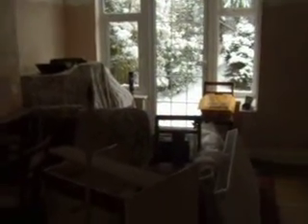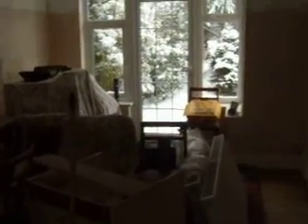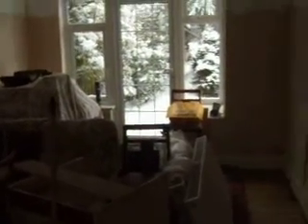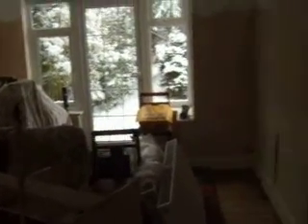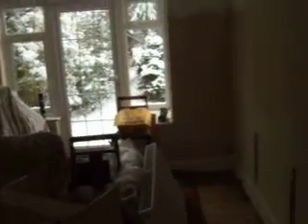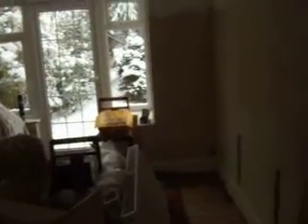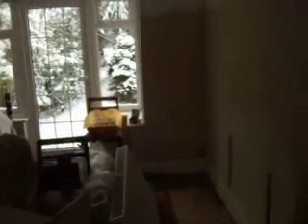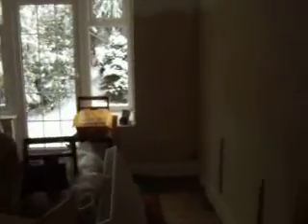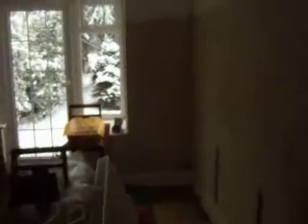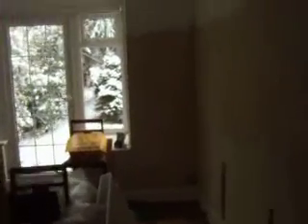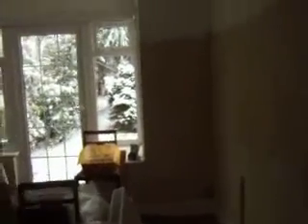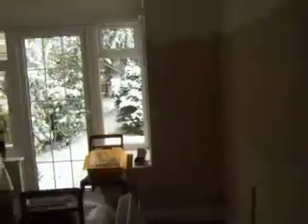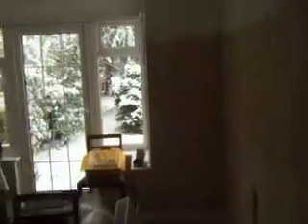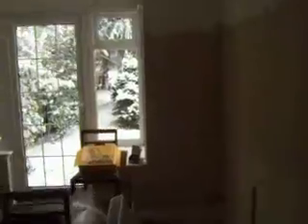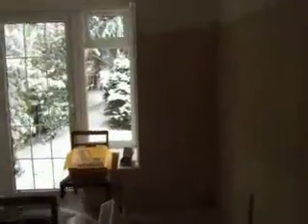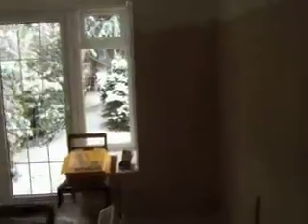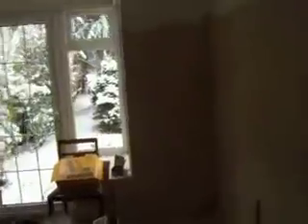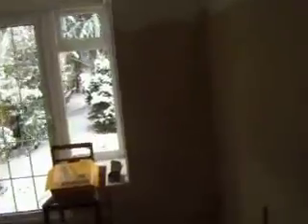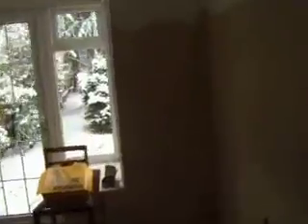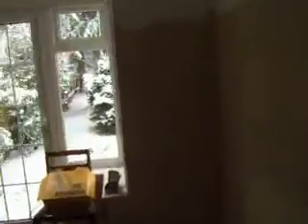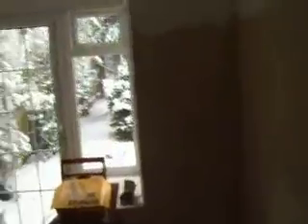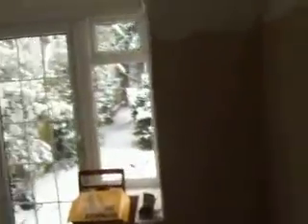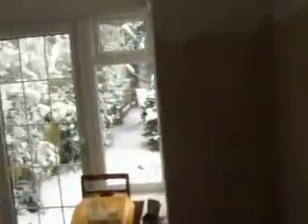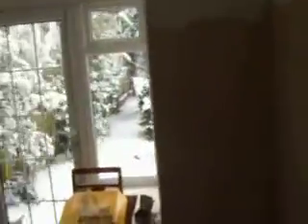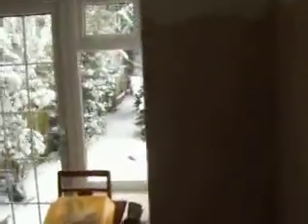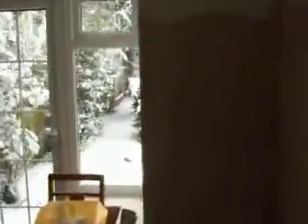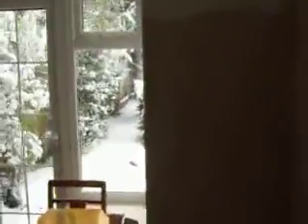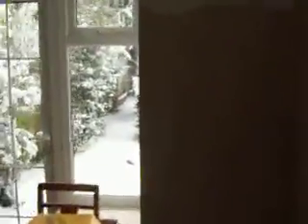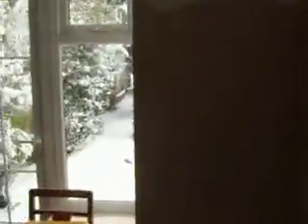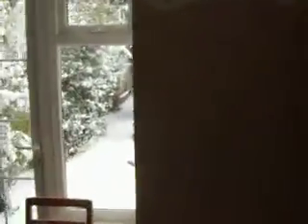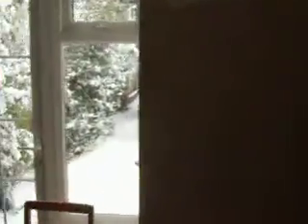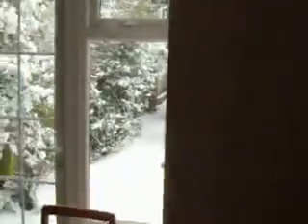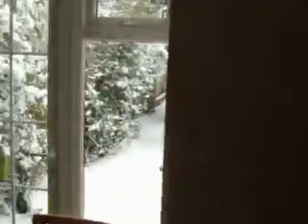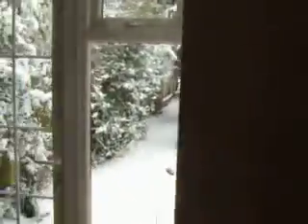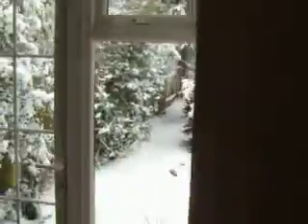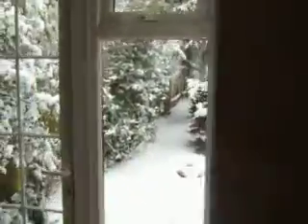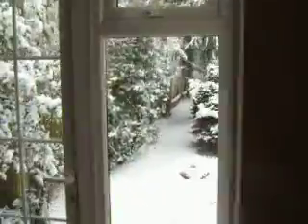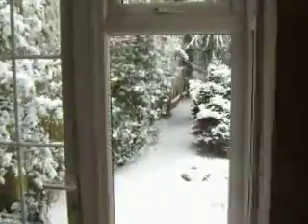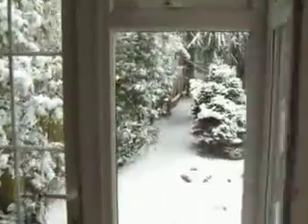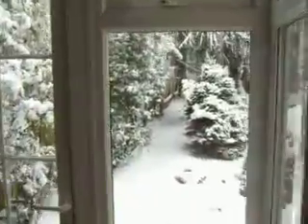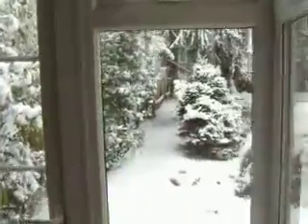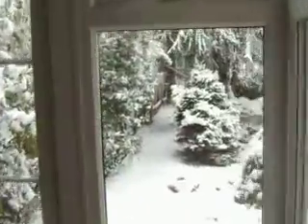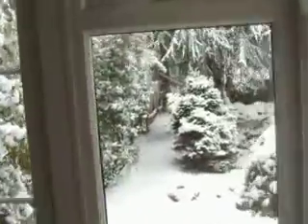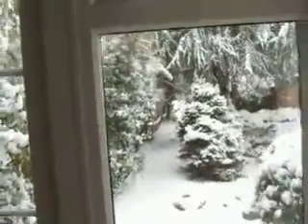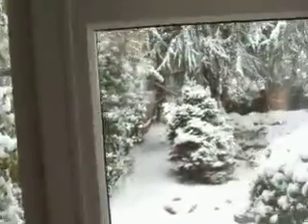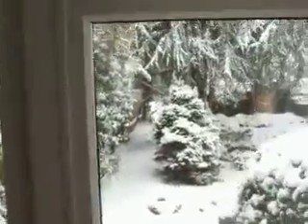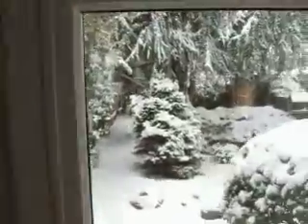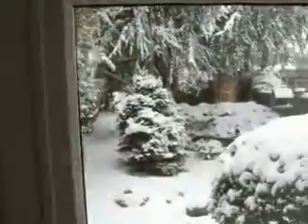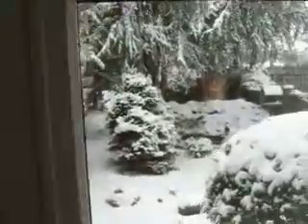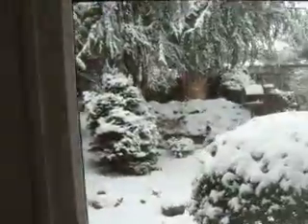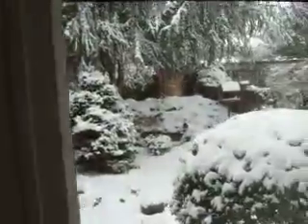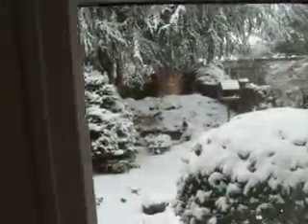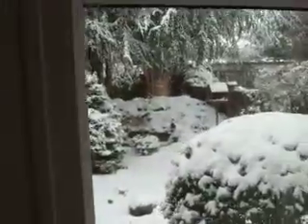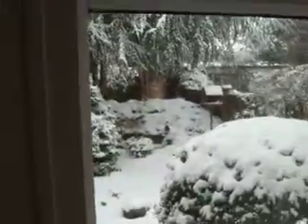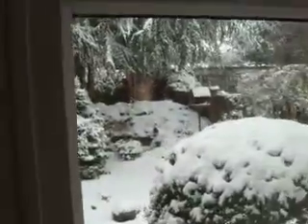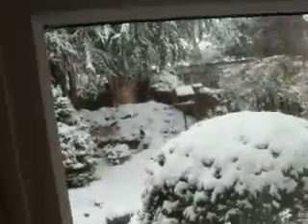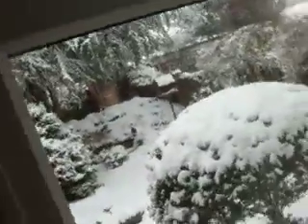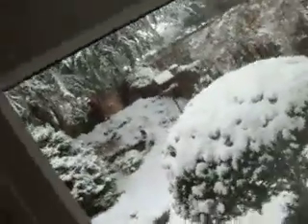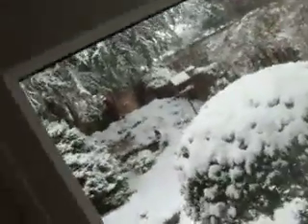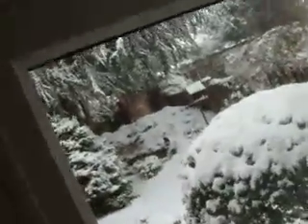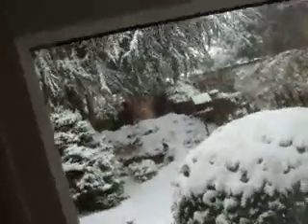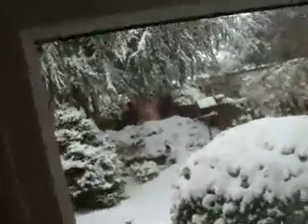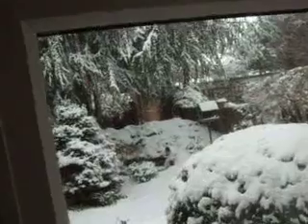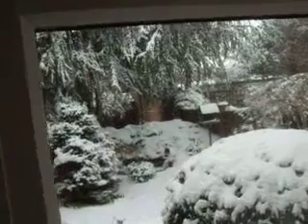The back garden looks nice though. Look at that — very Christmassy.